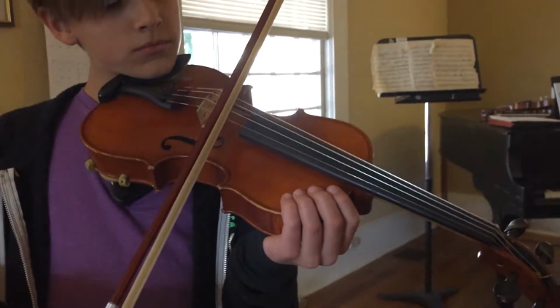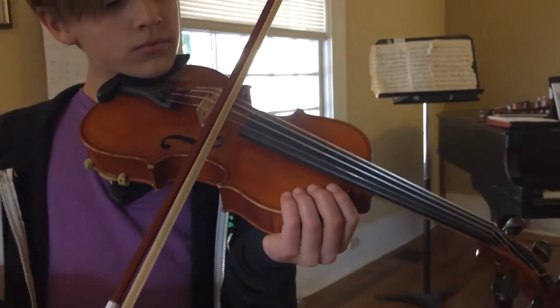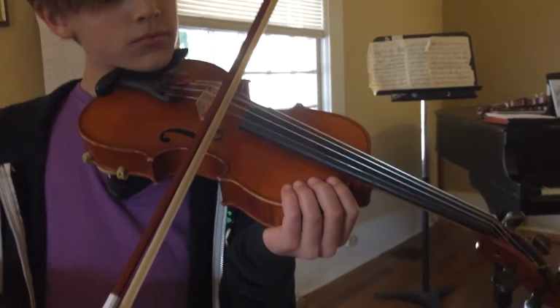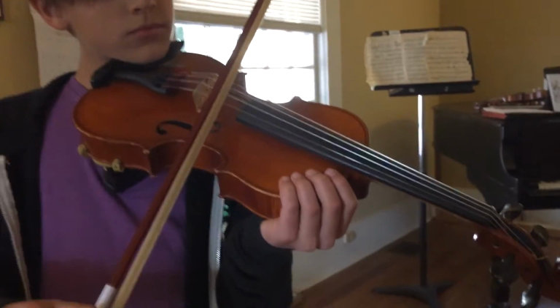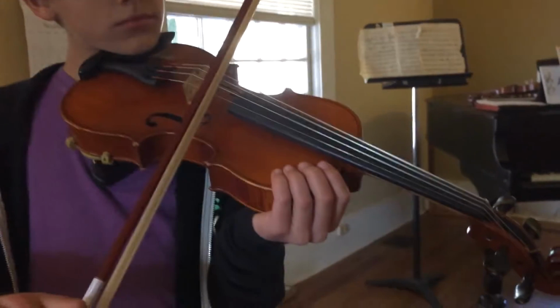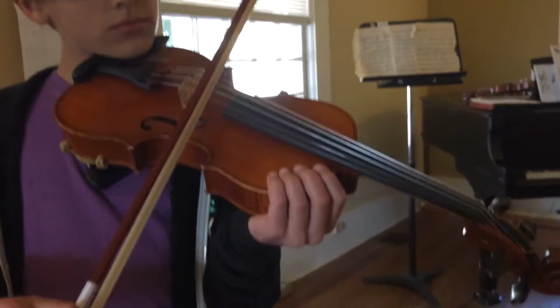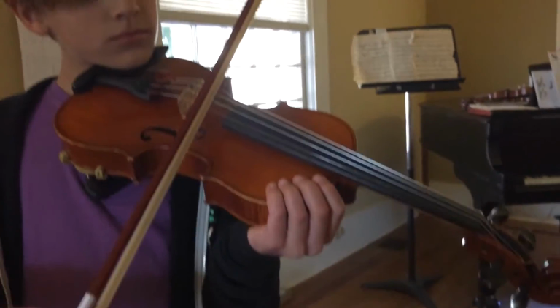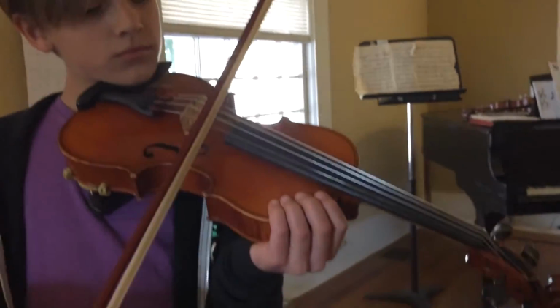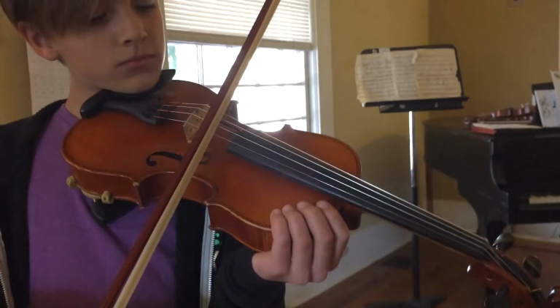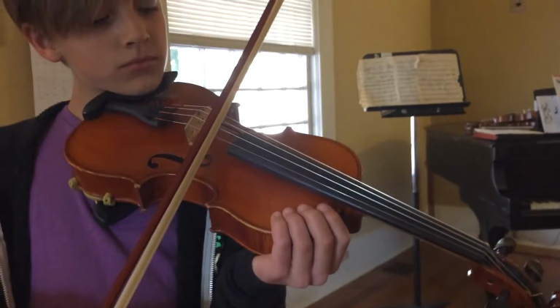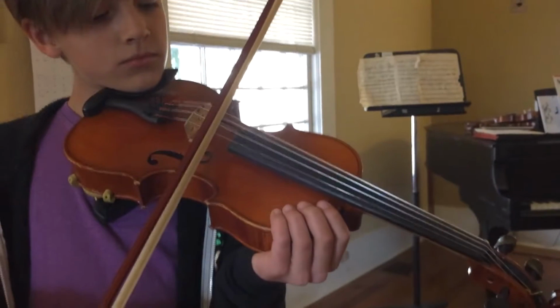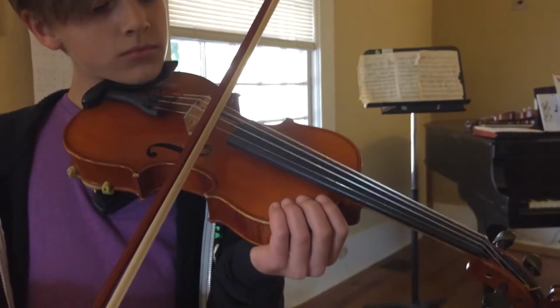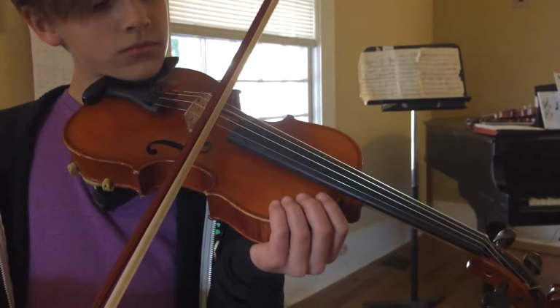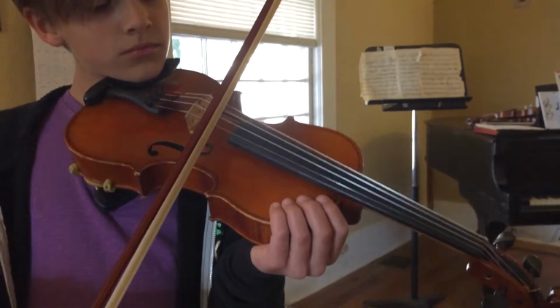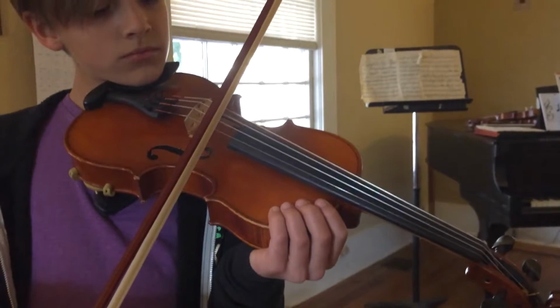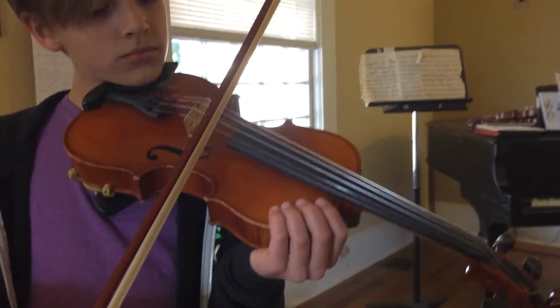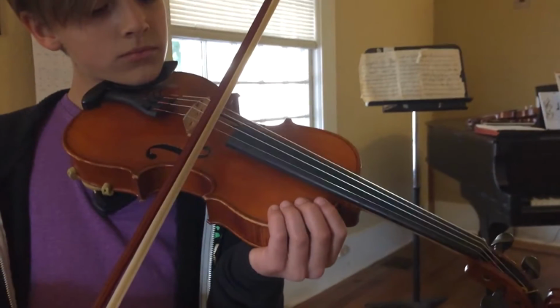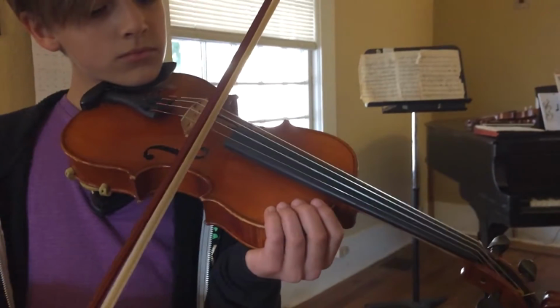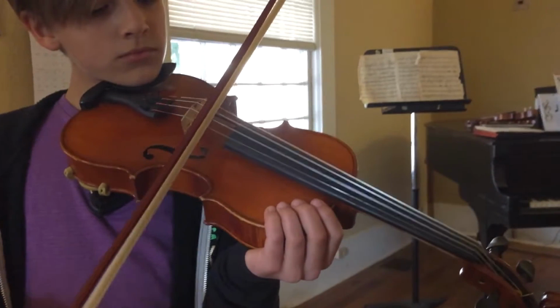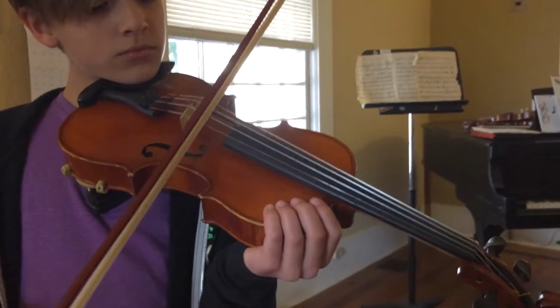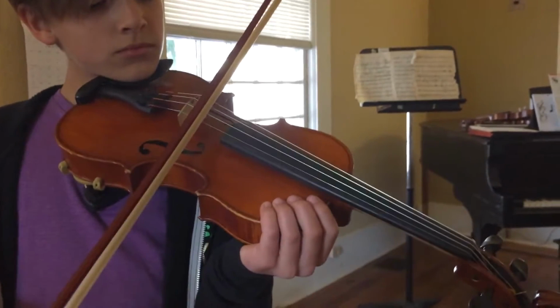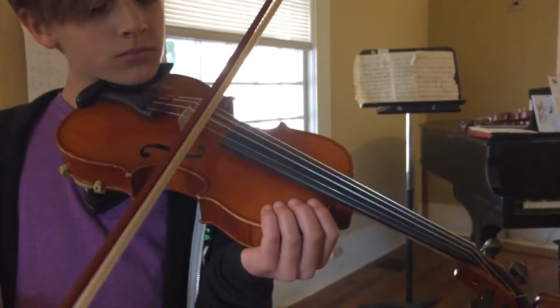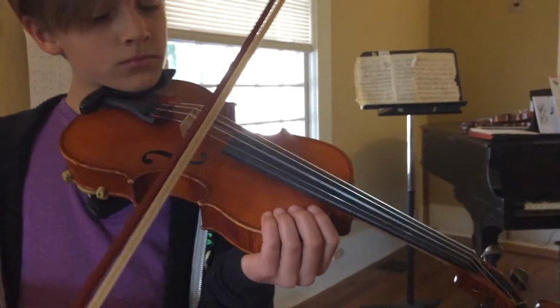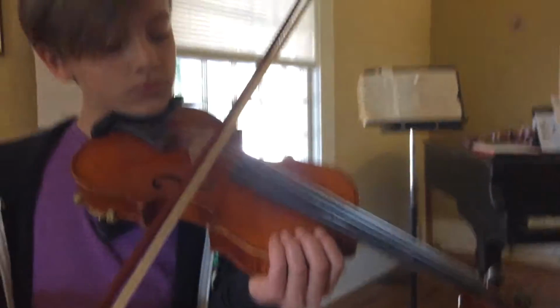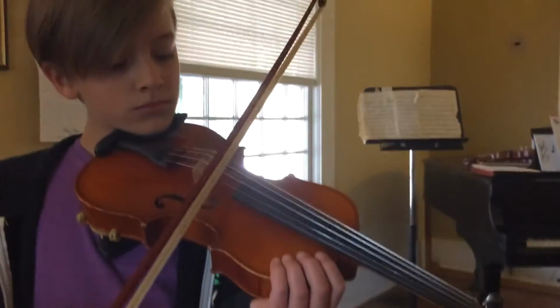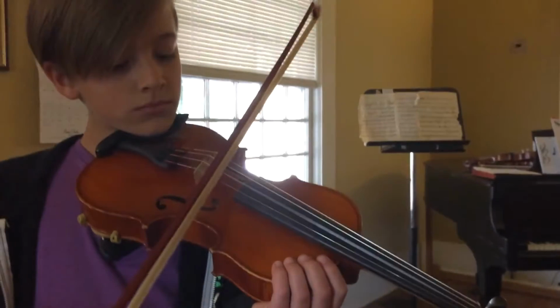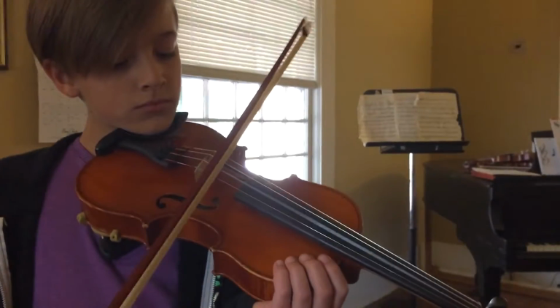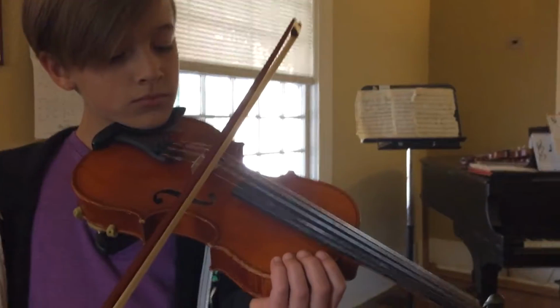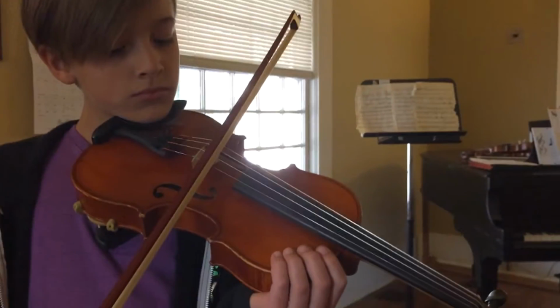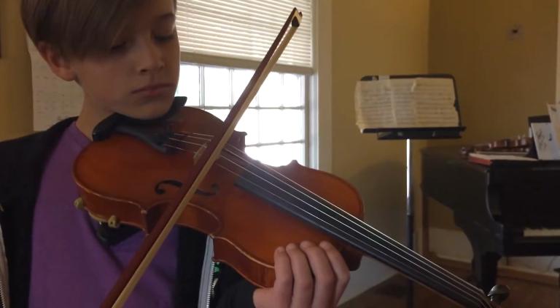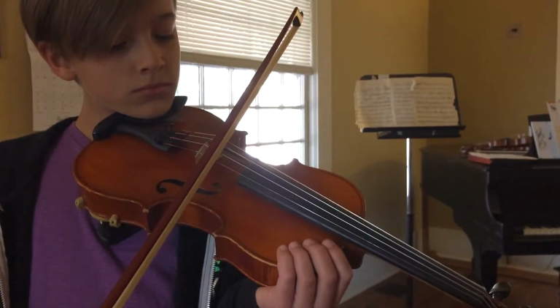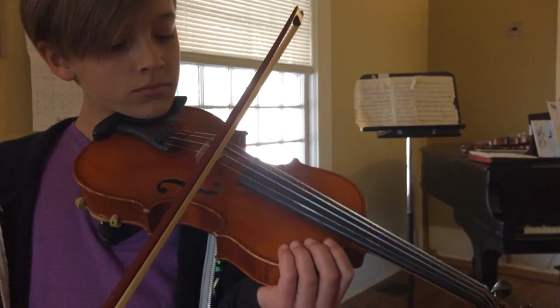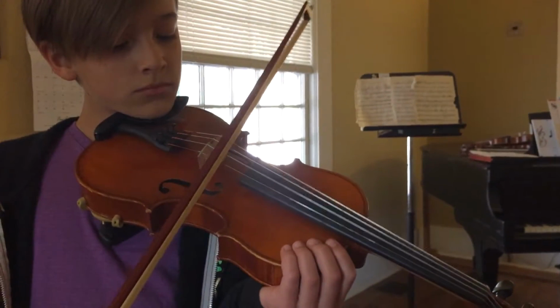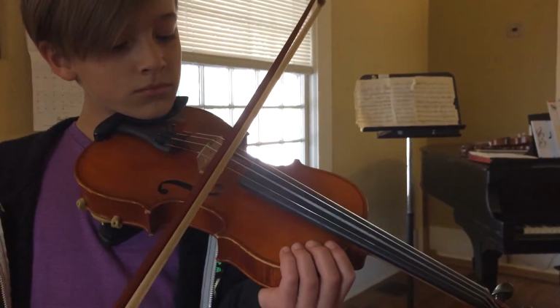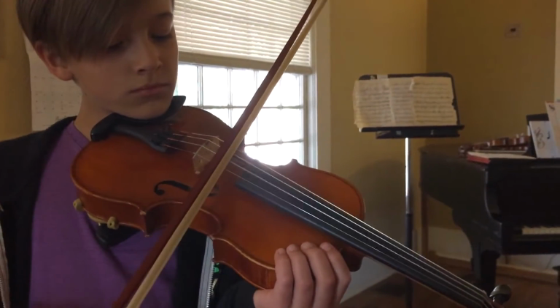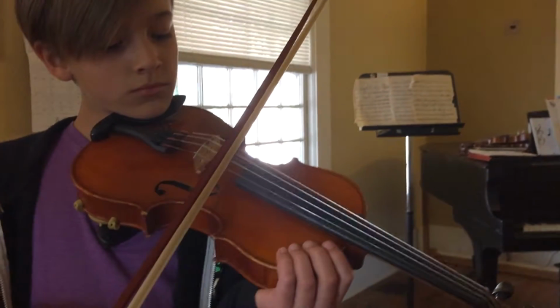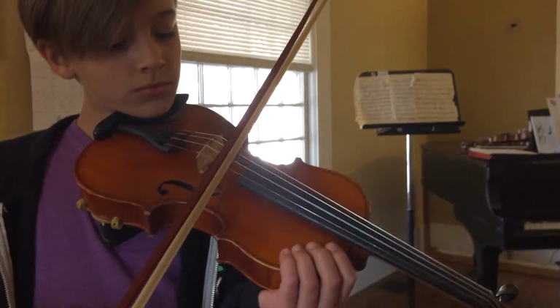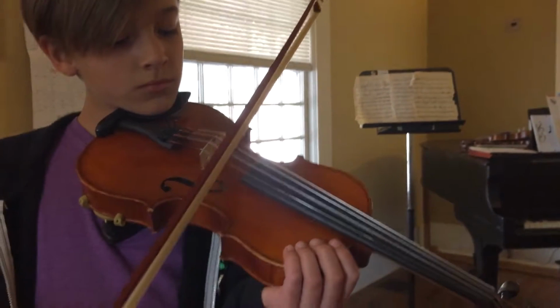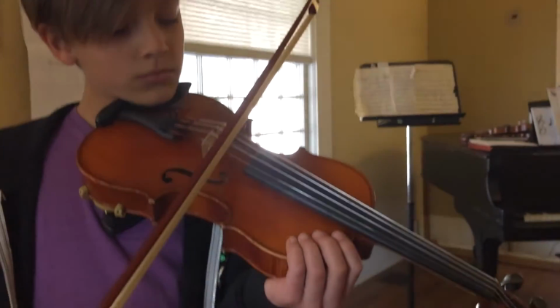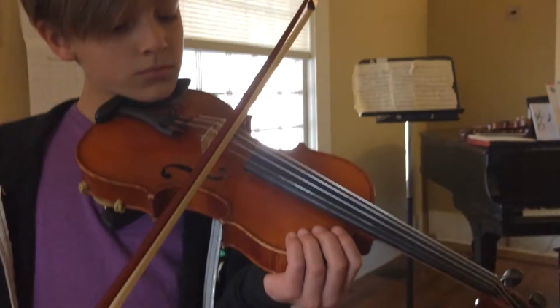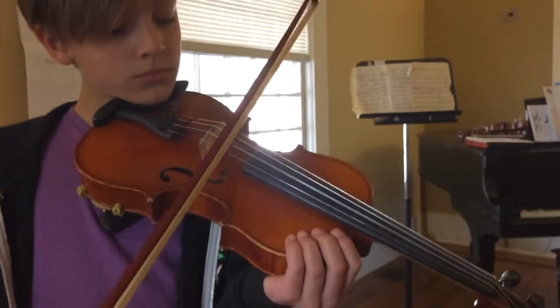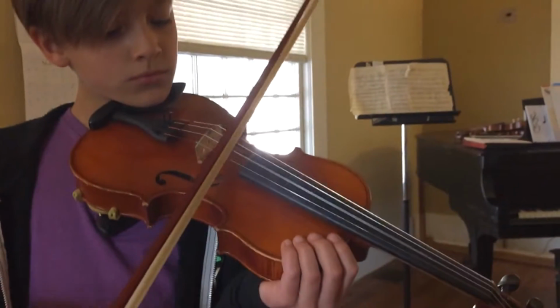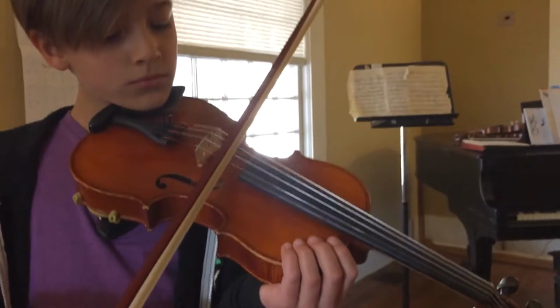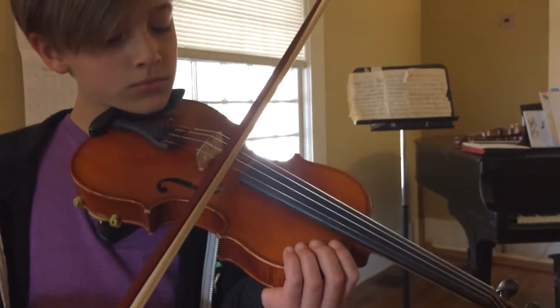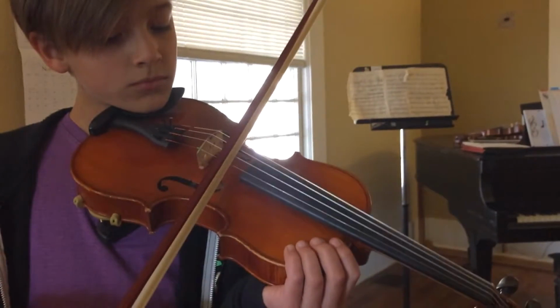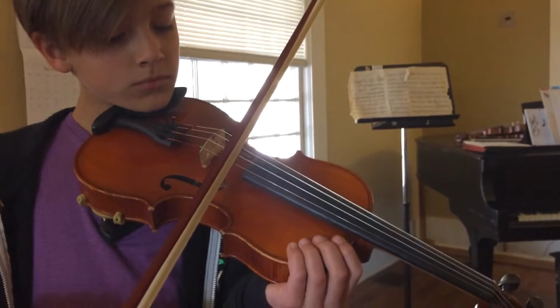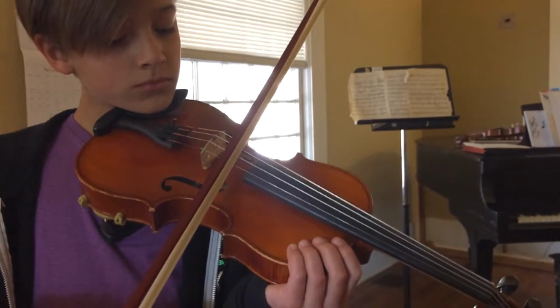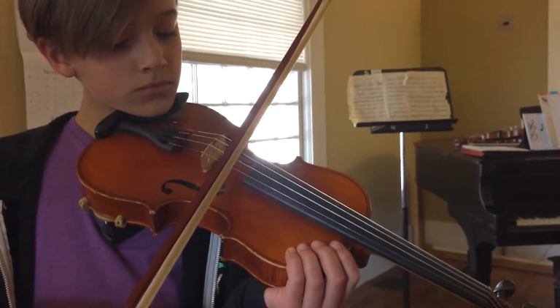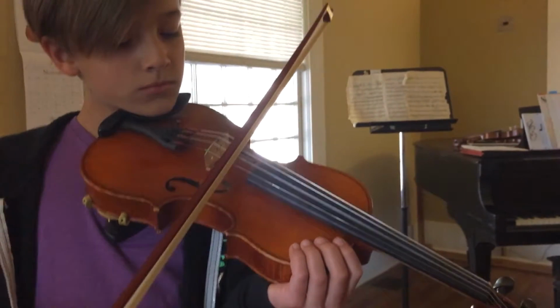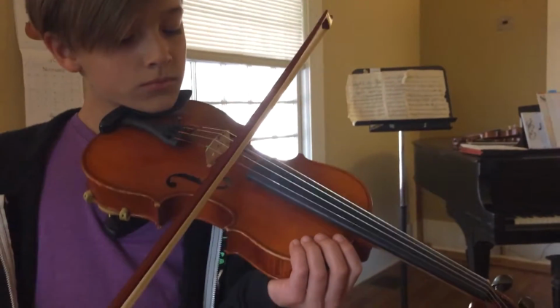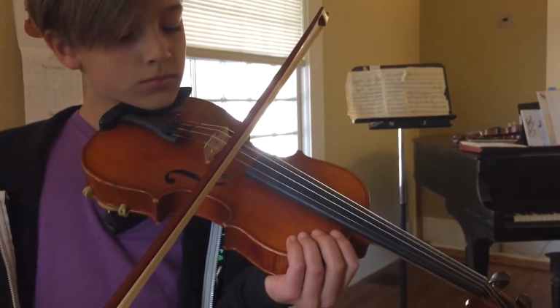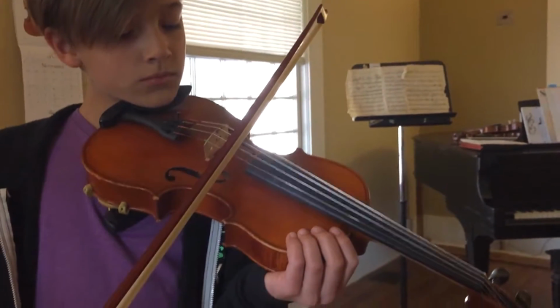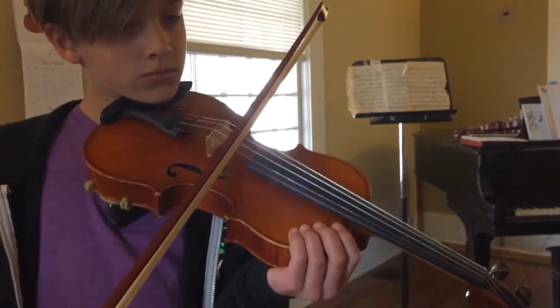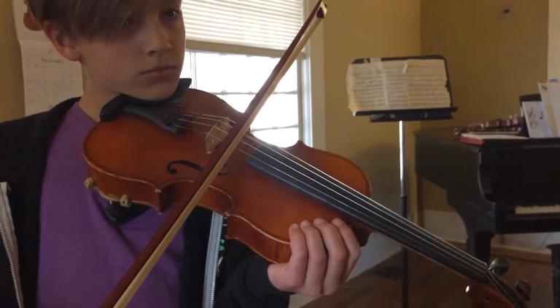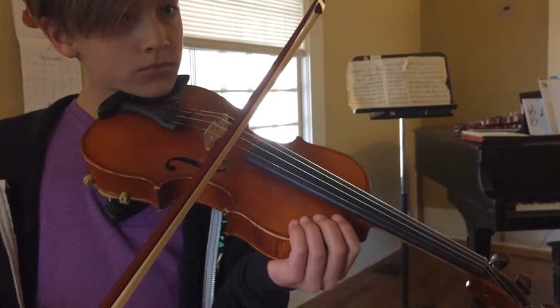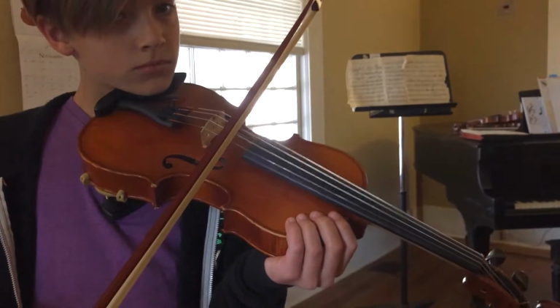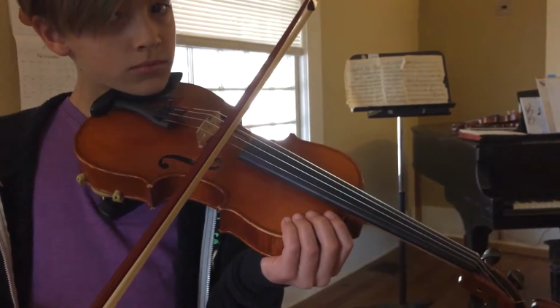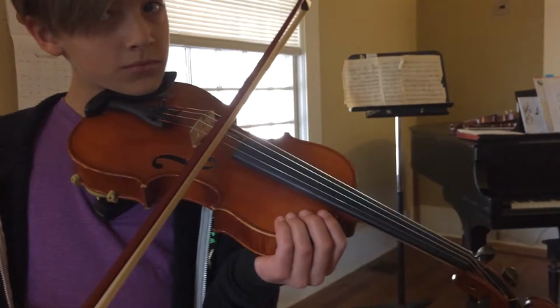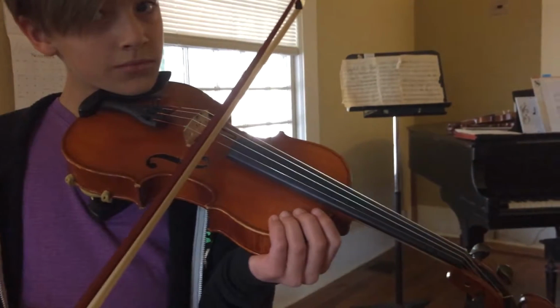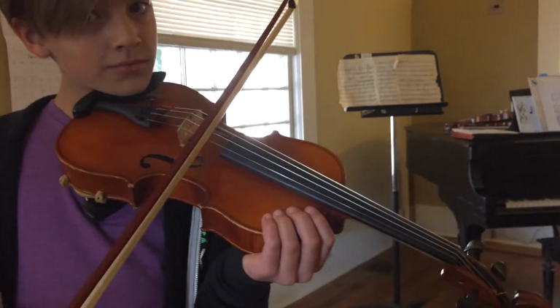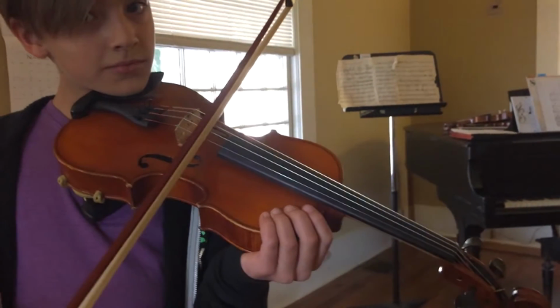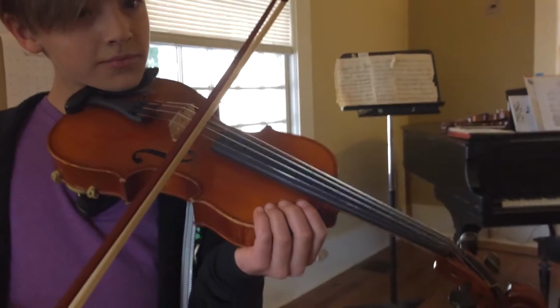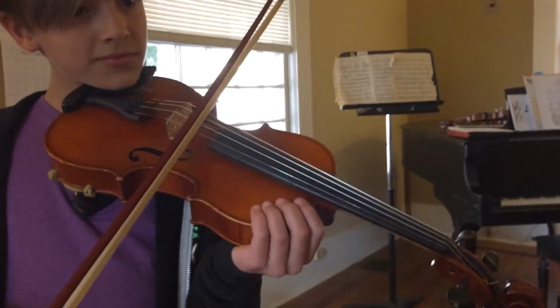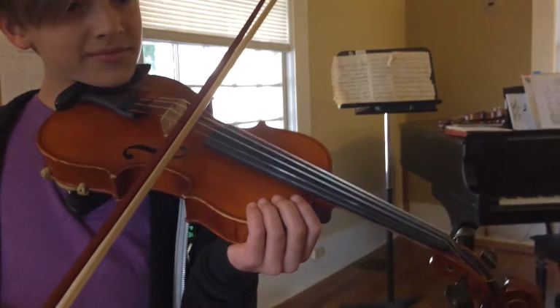Ready, go. Down, up, down. Up, down, up, down. Beautiful.